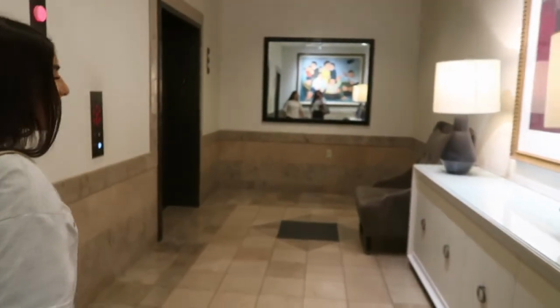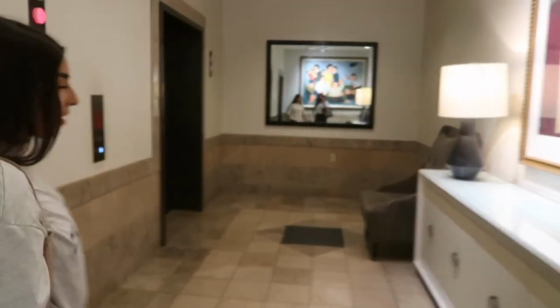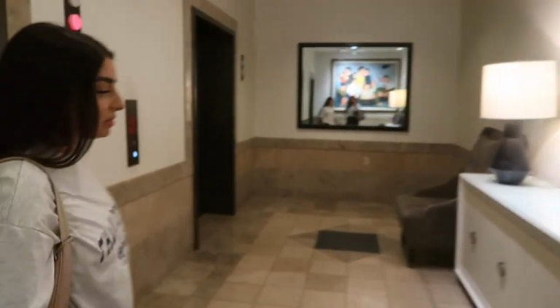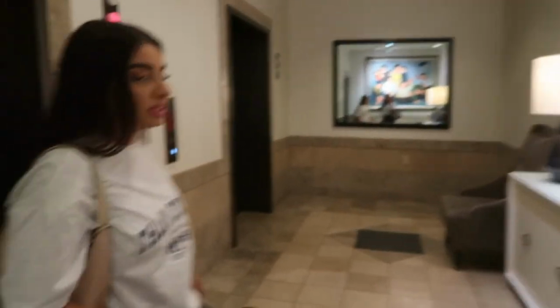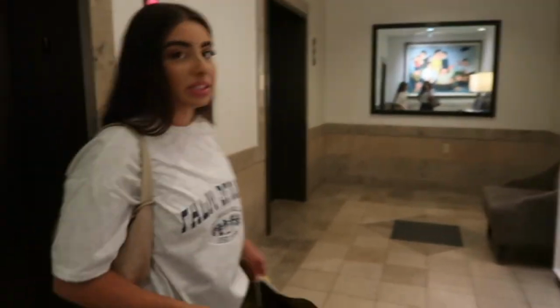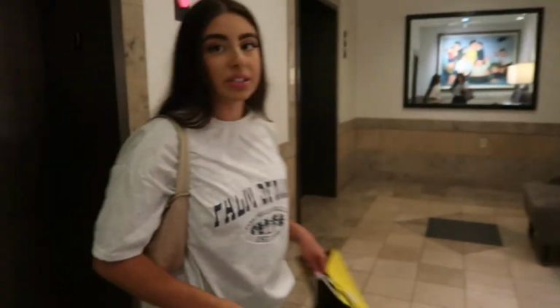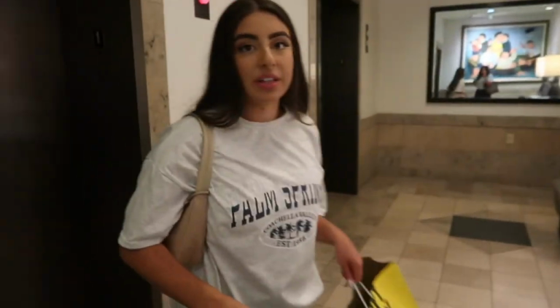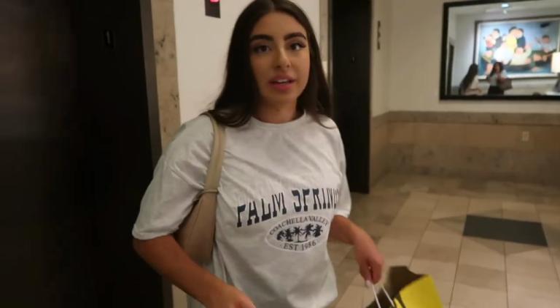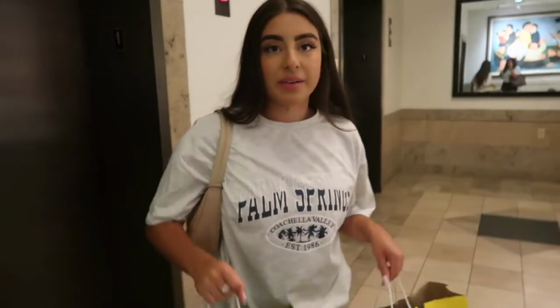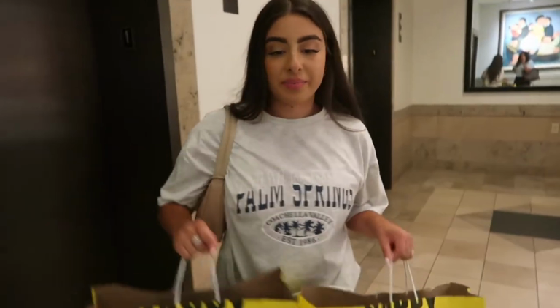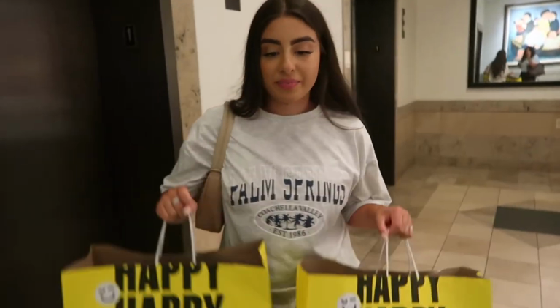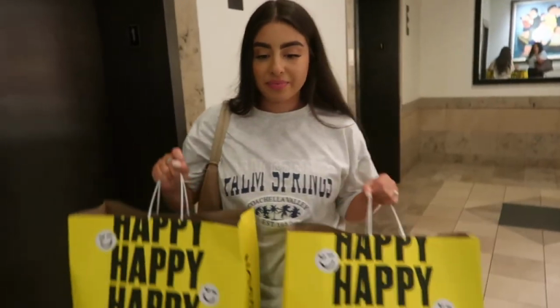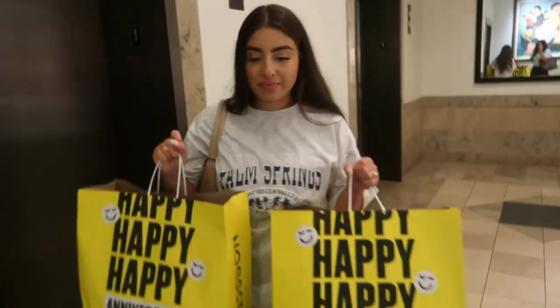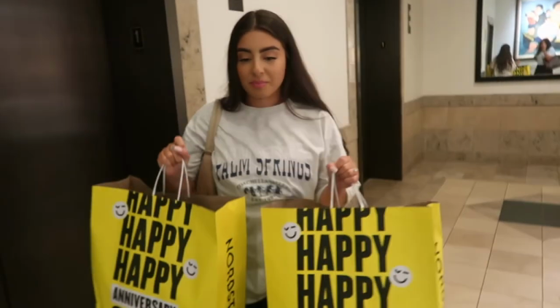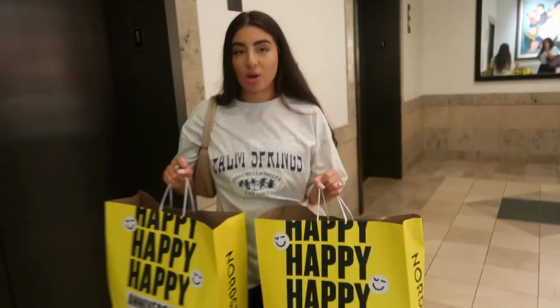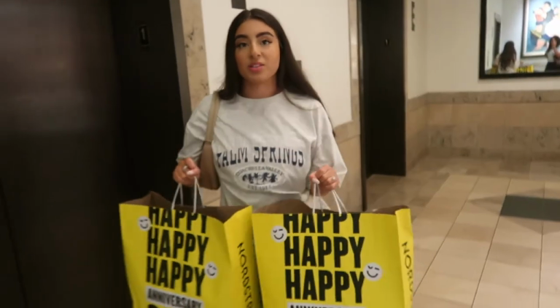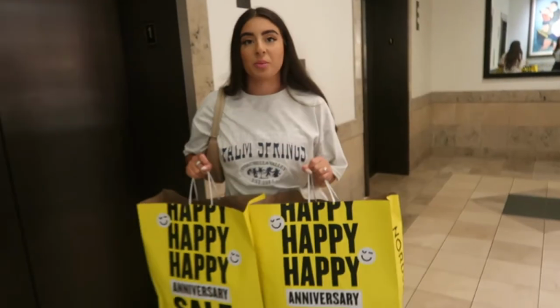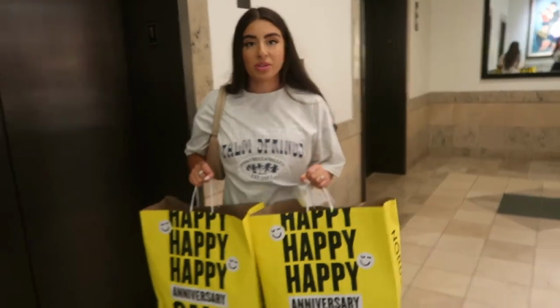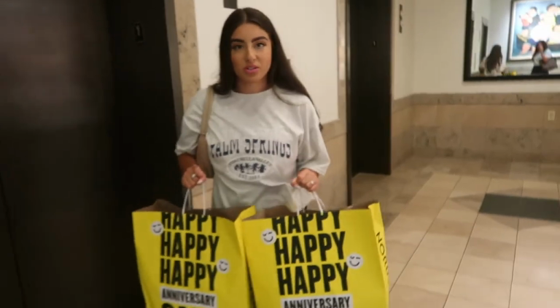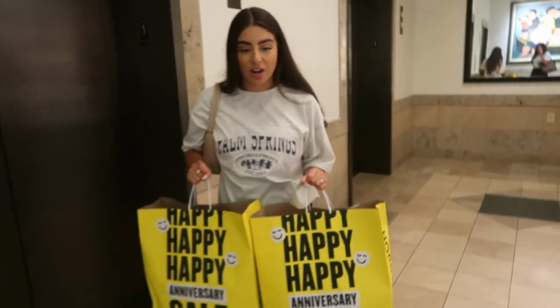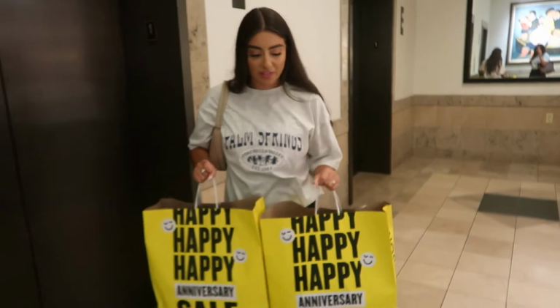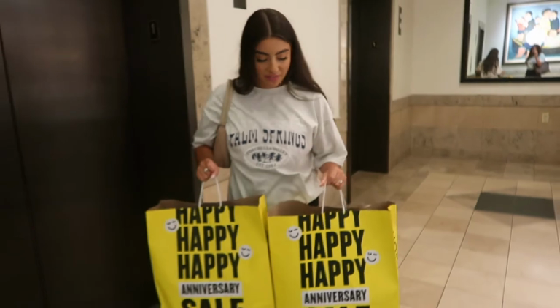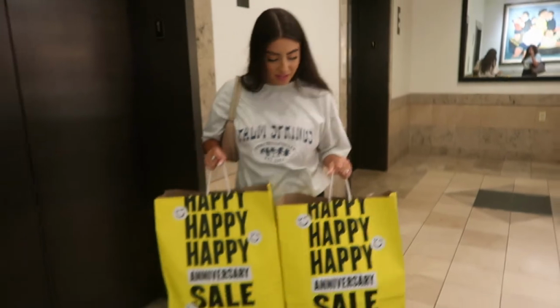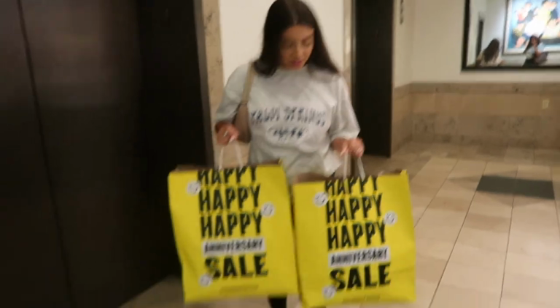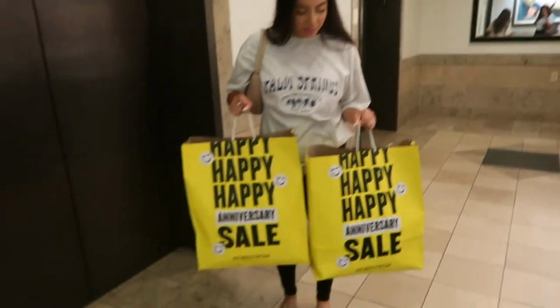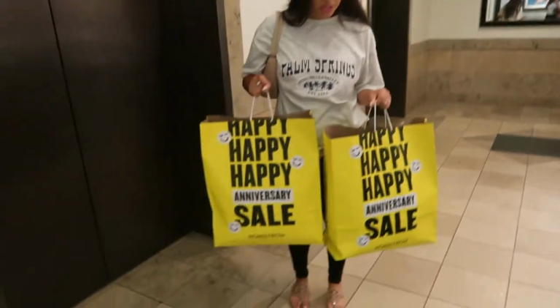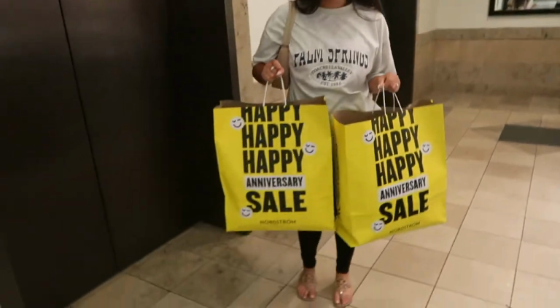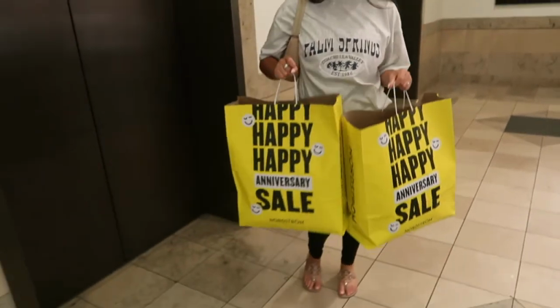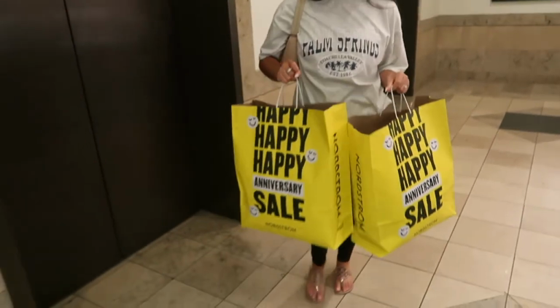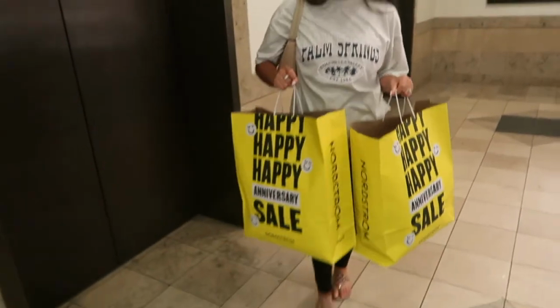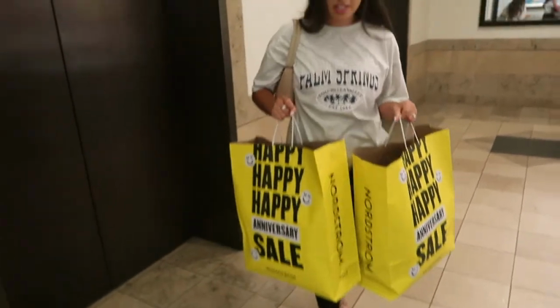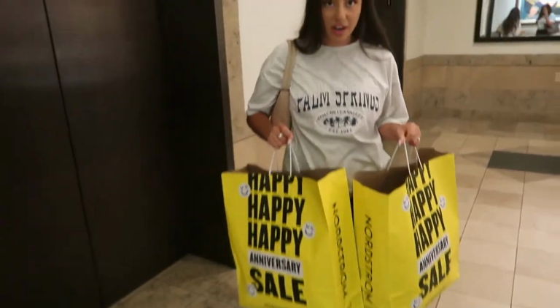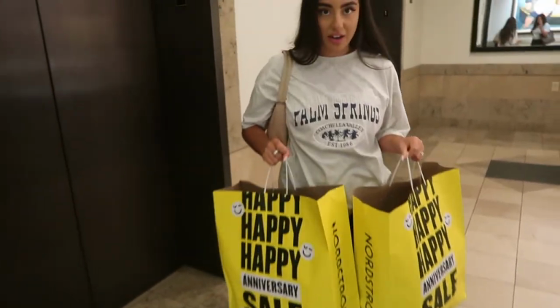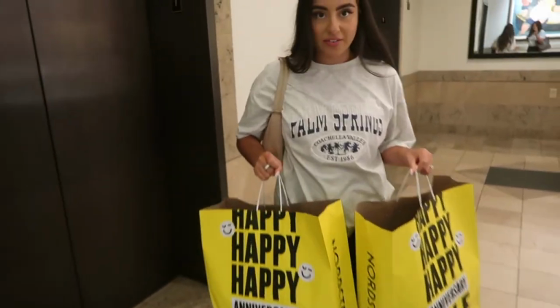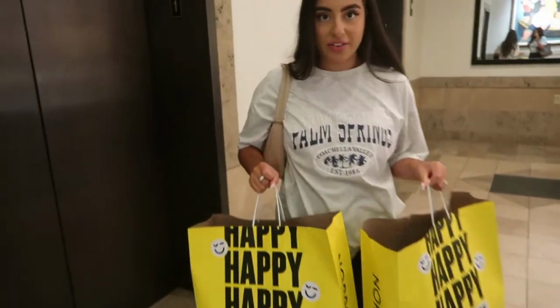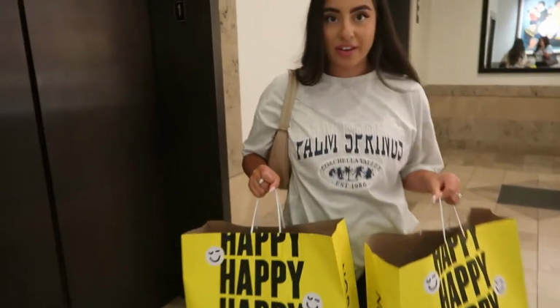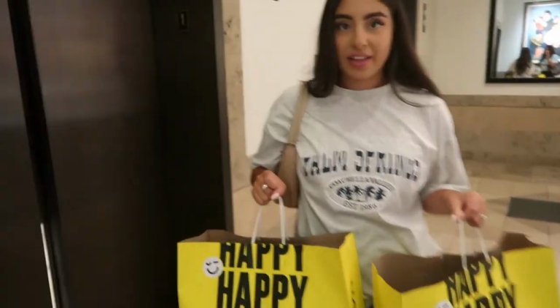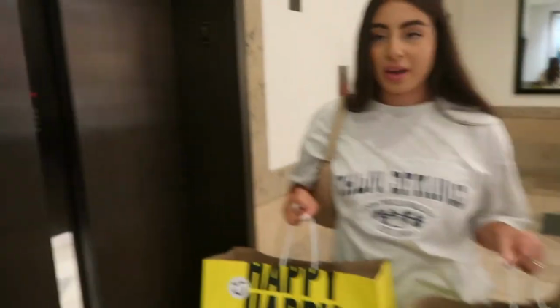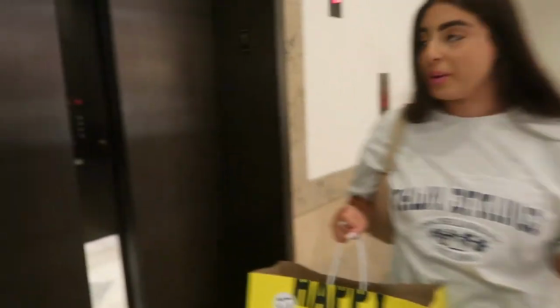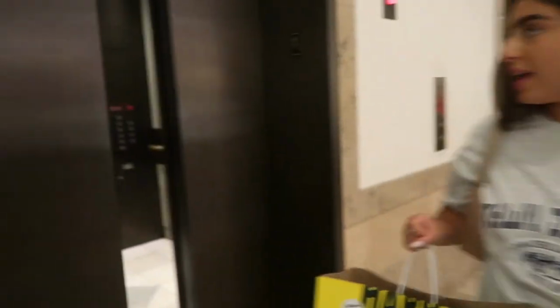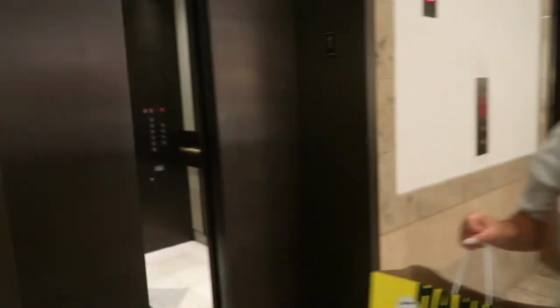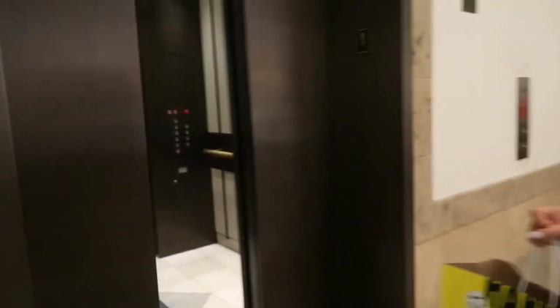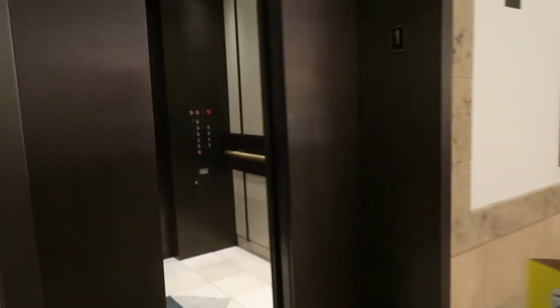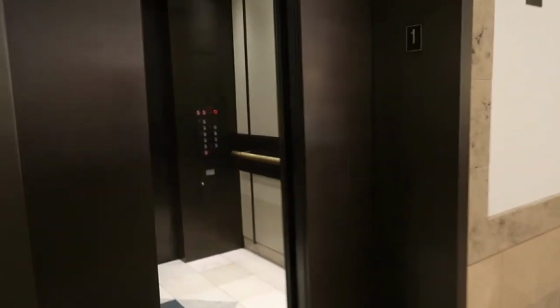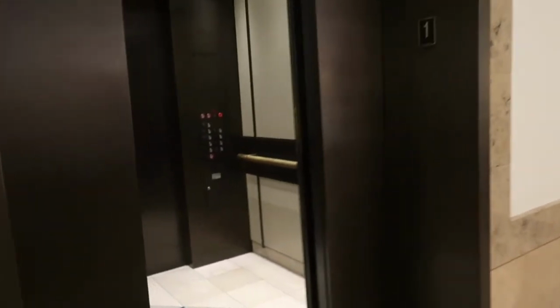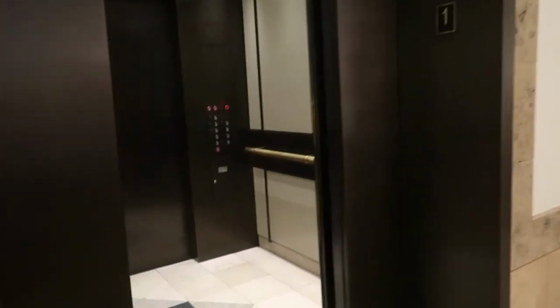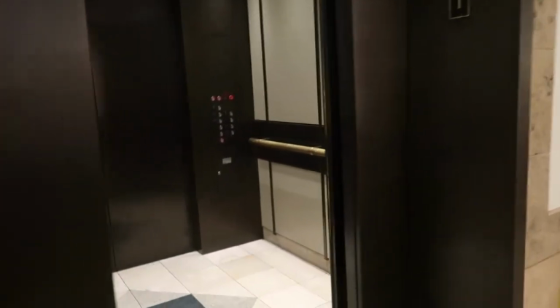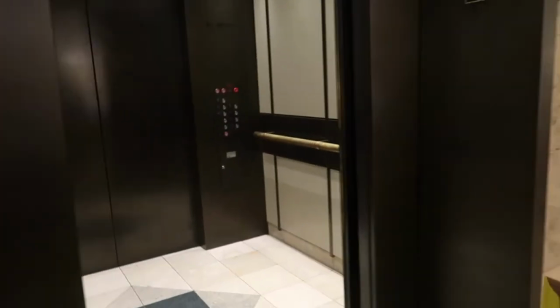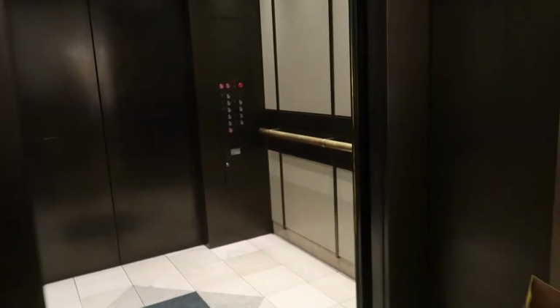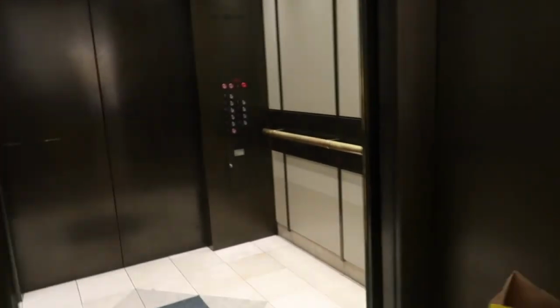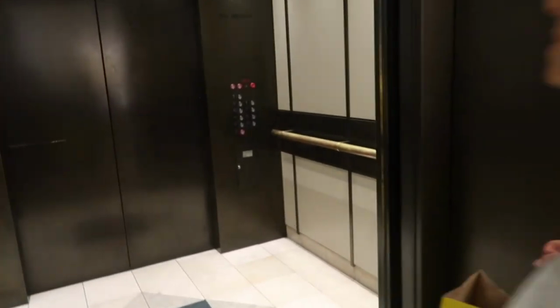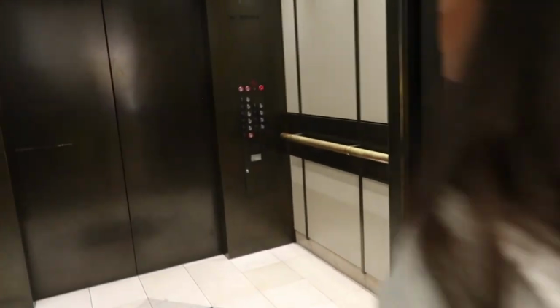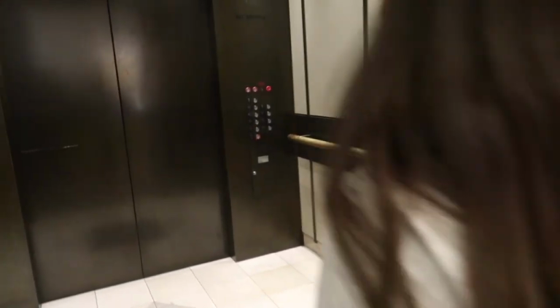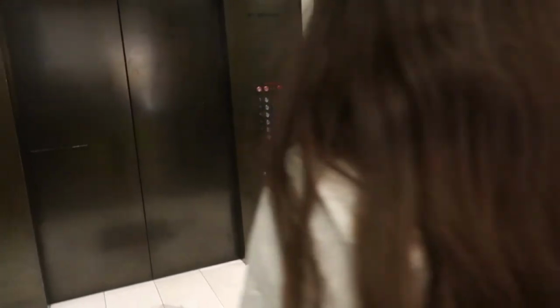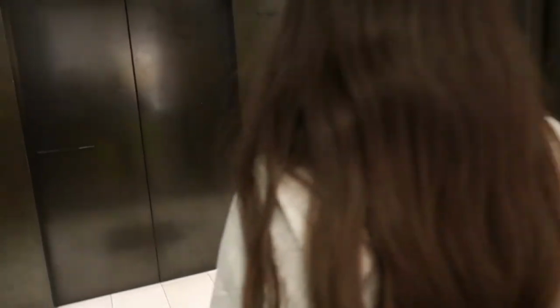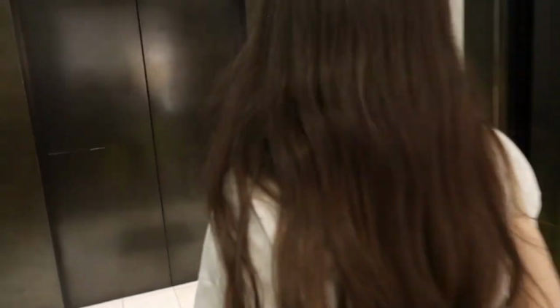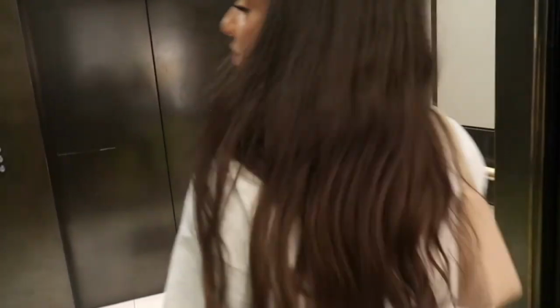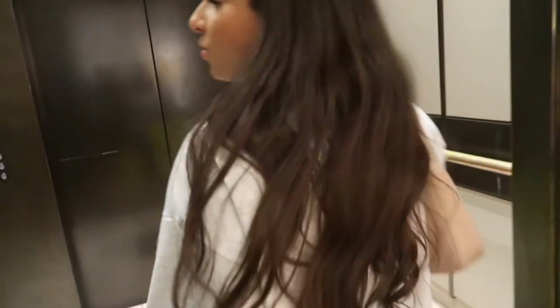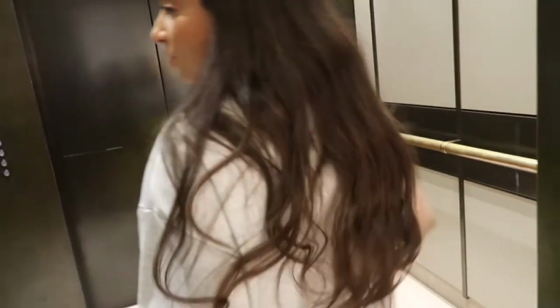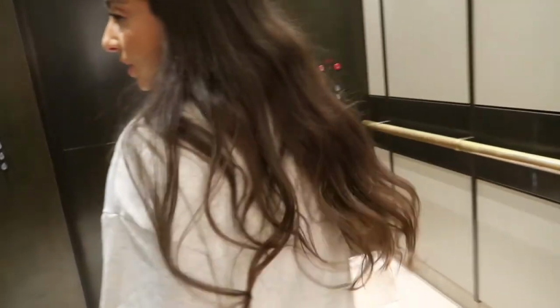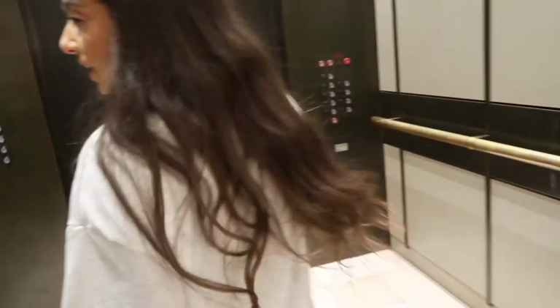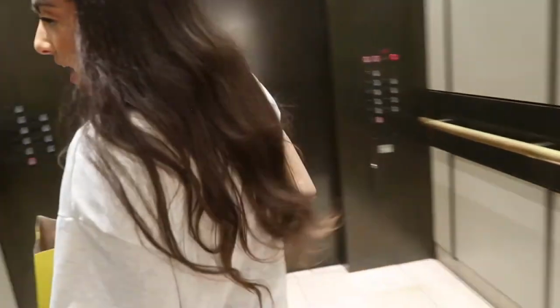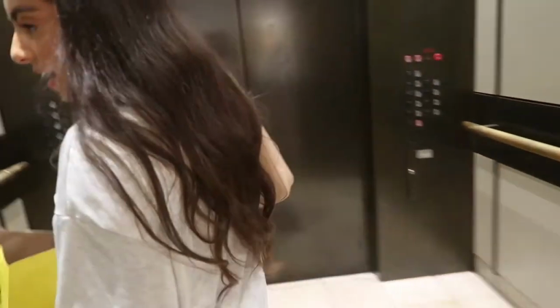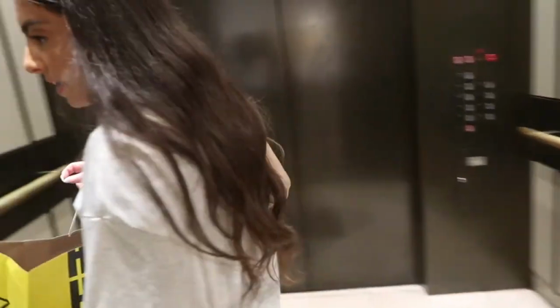We literally bought some stuff but there's really good stuff that we can't wear for like two months because it's so hot right now.